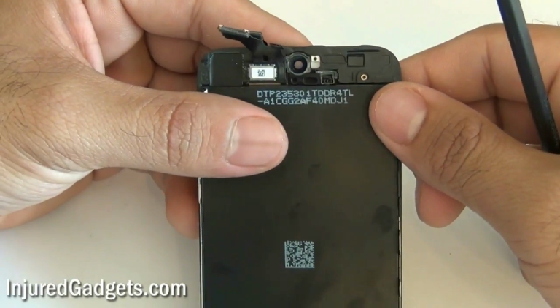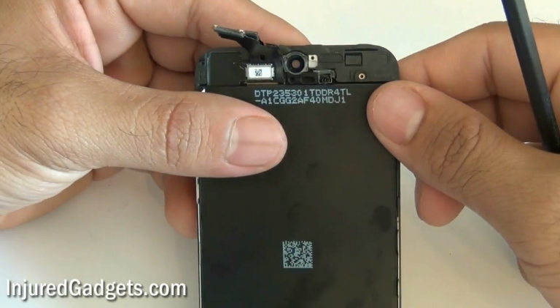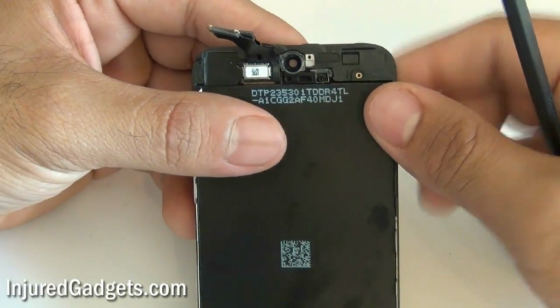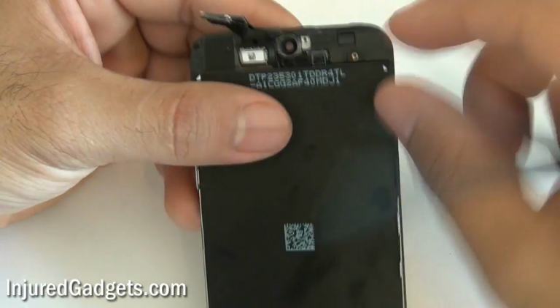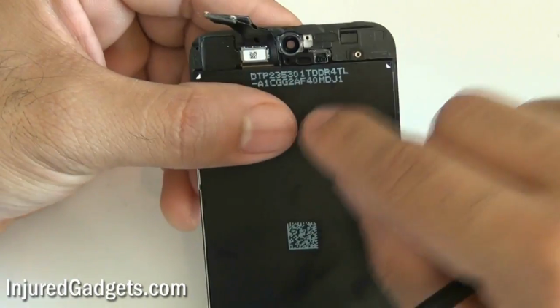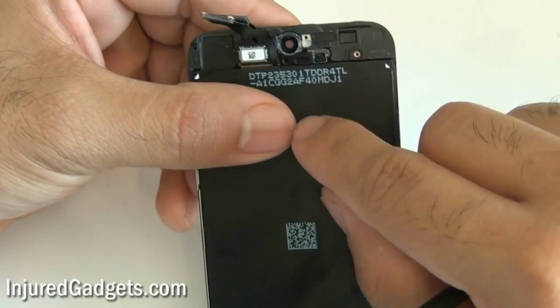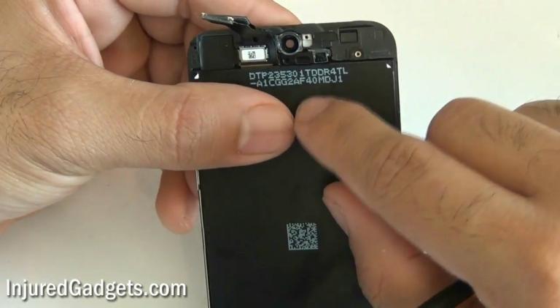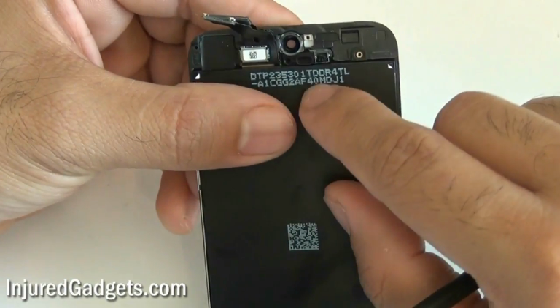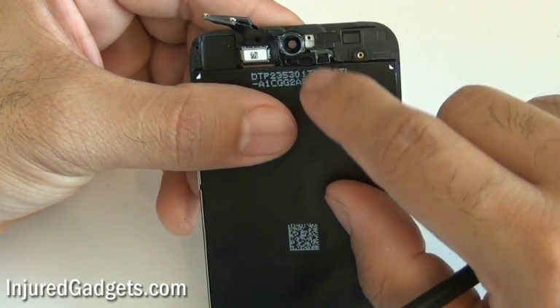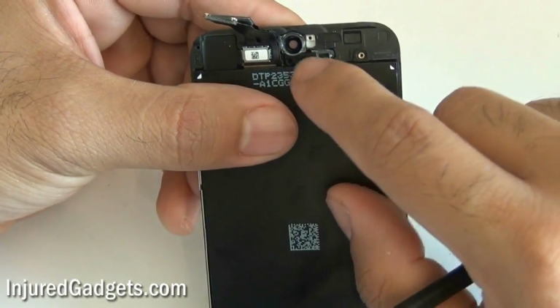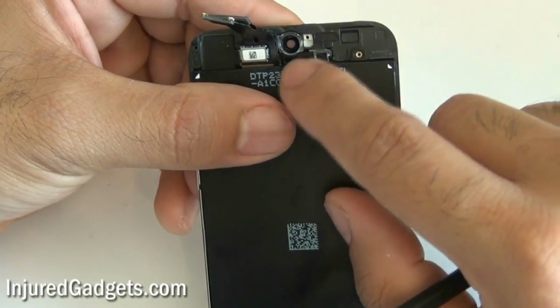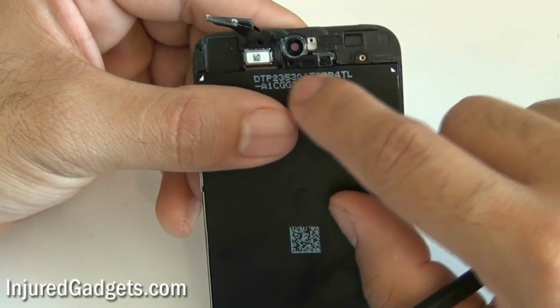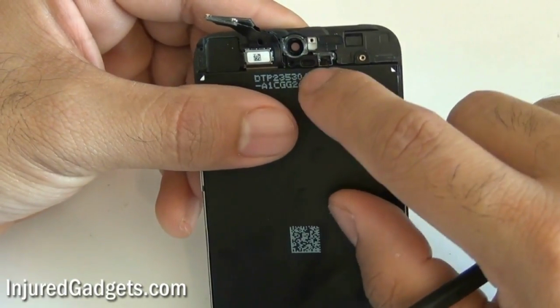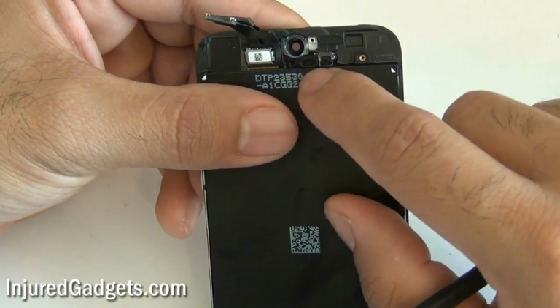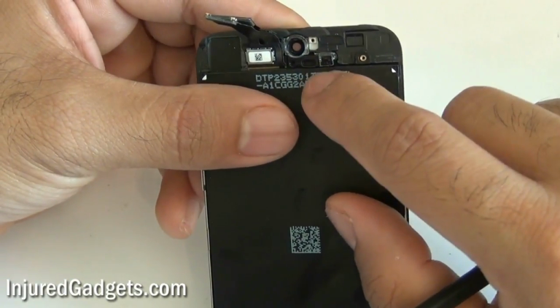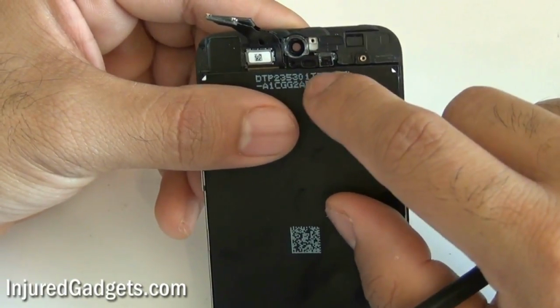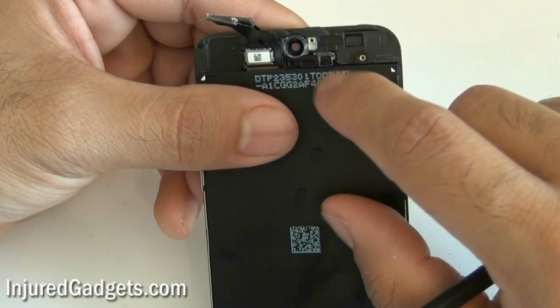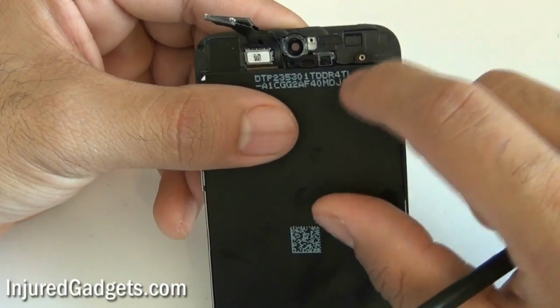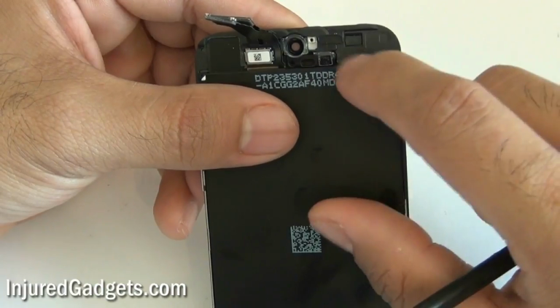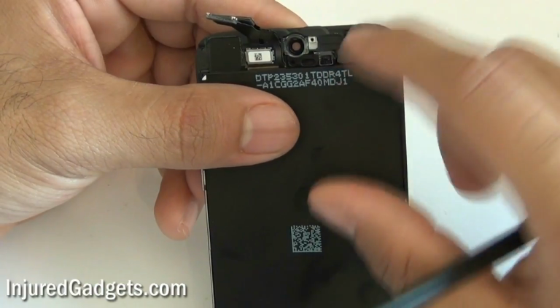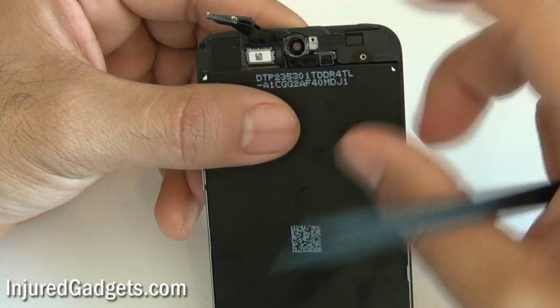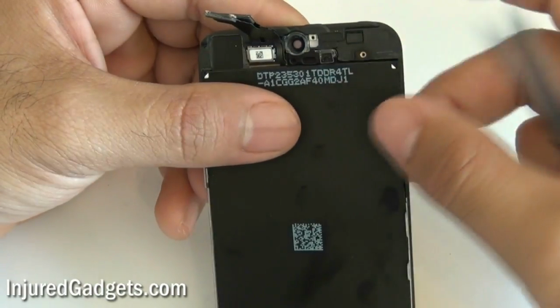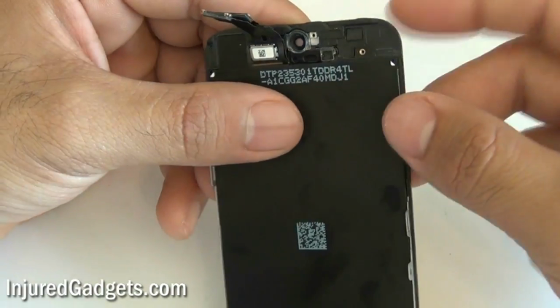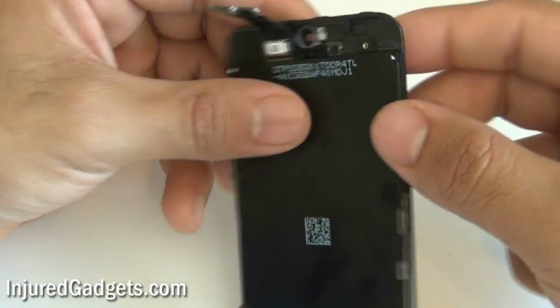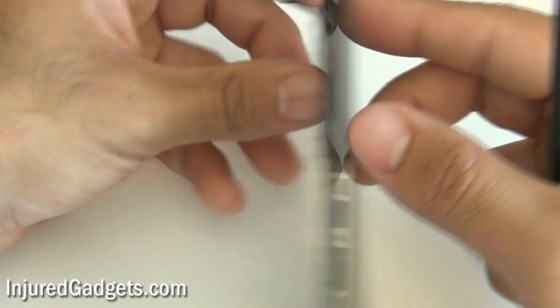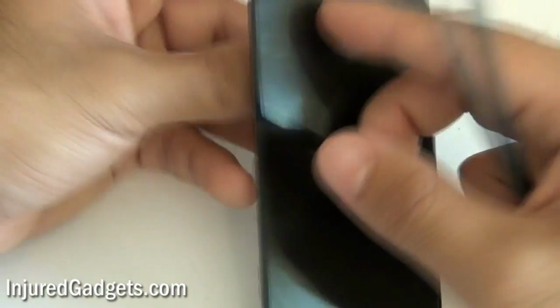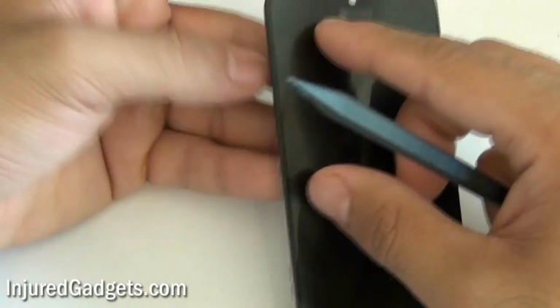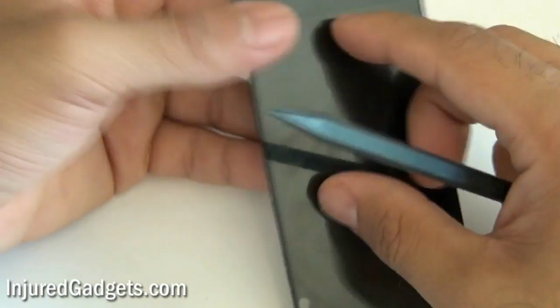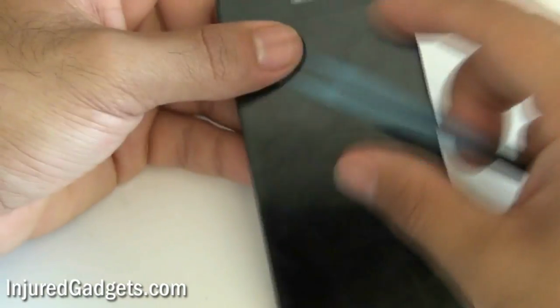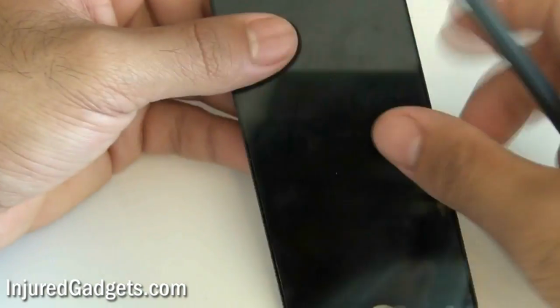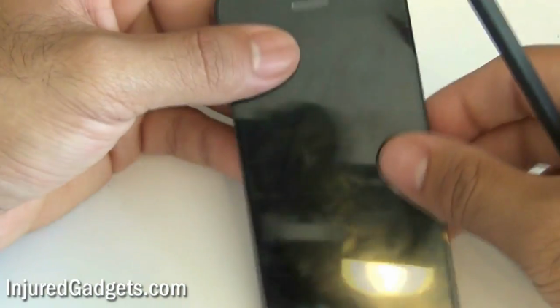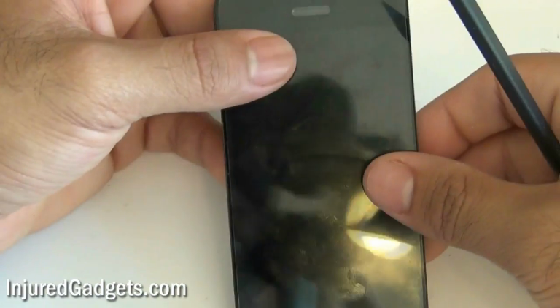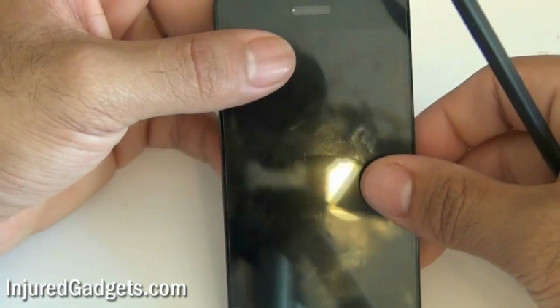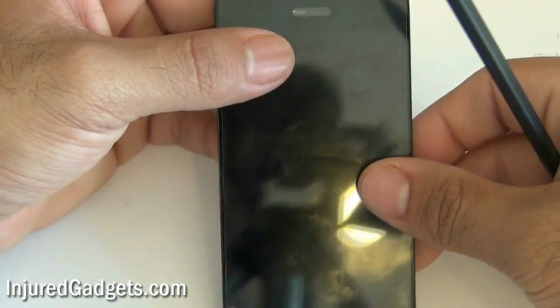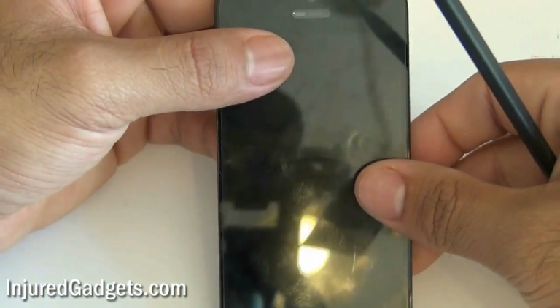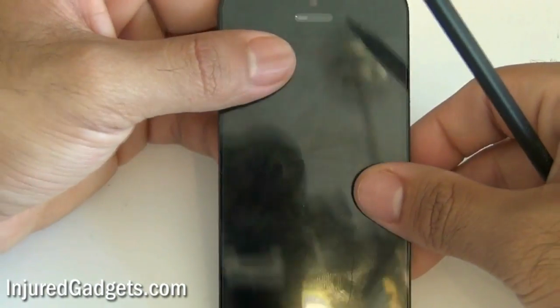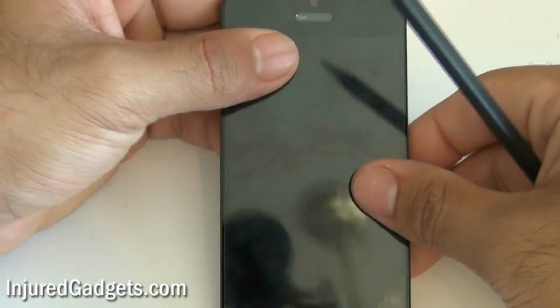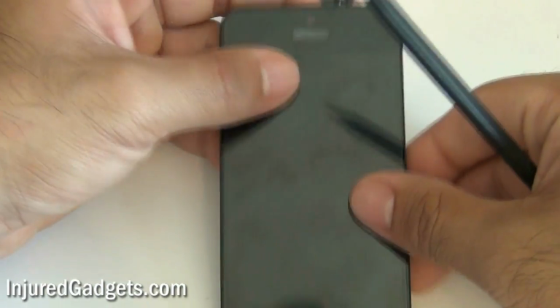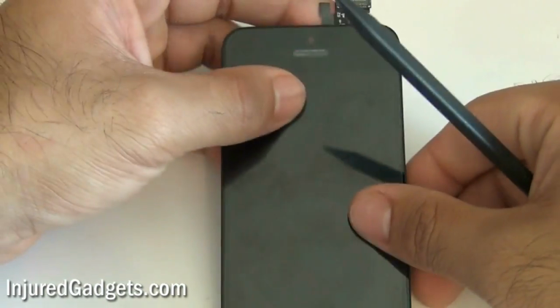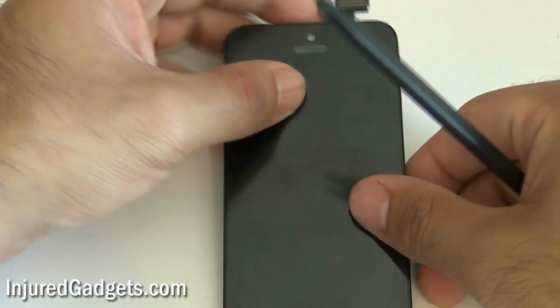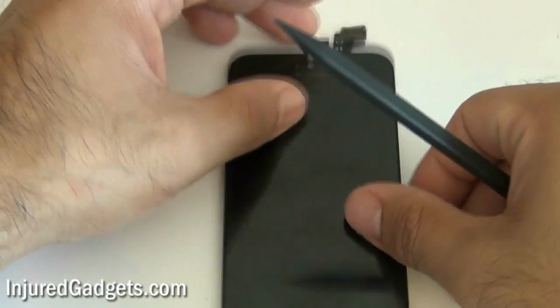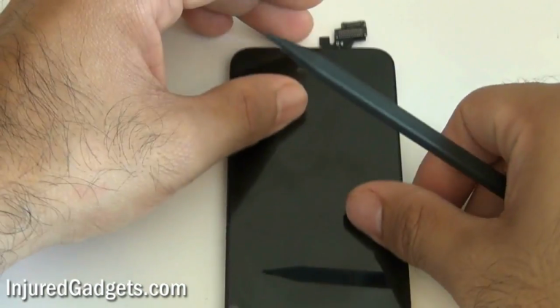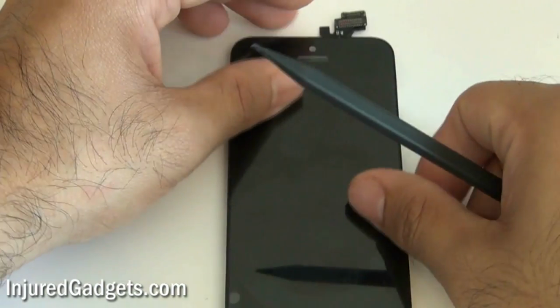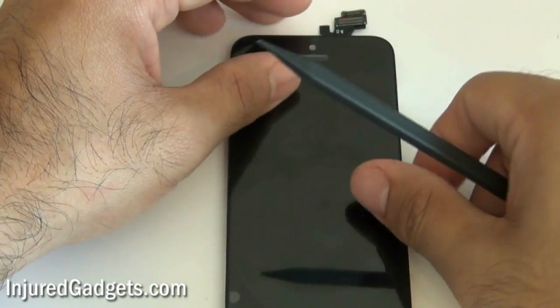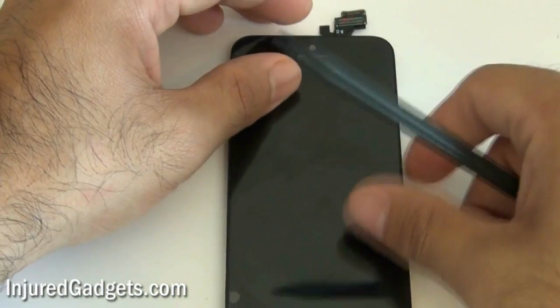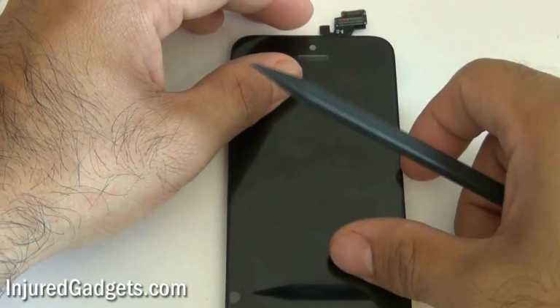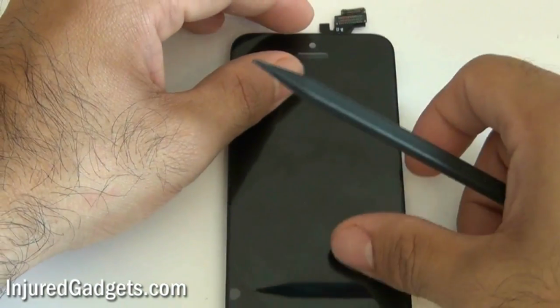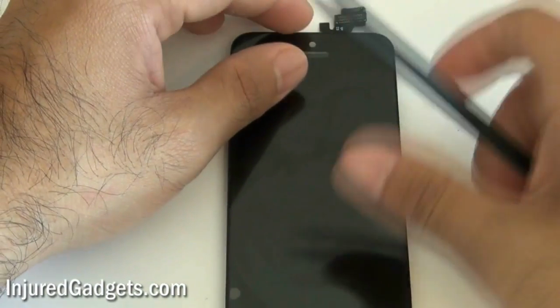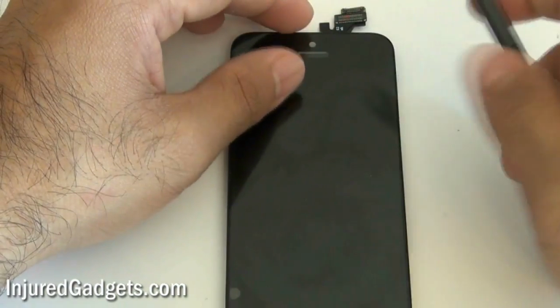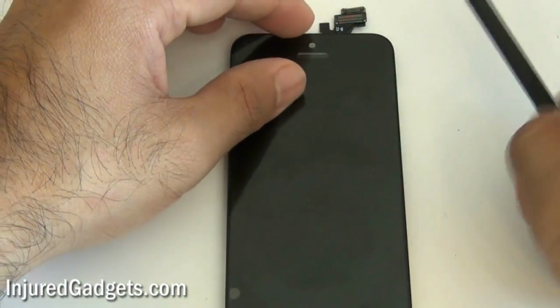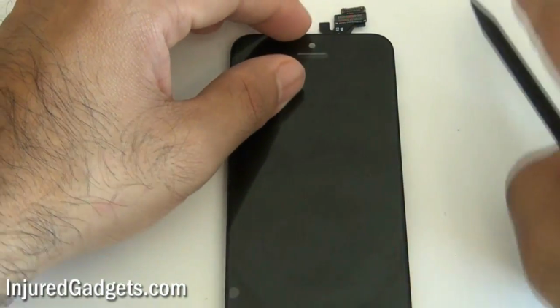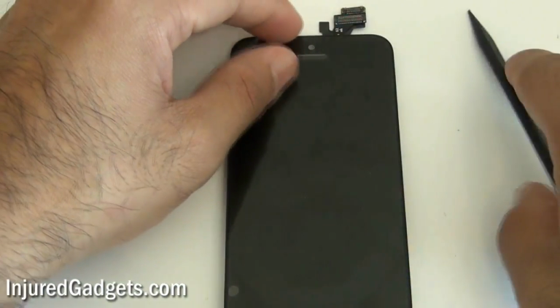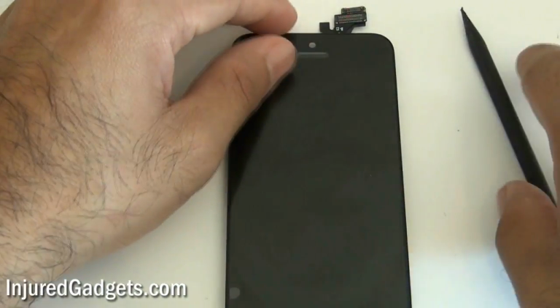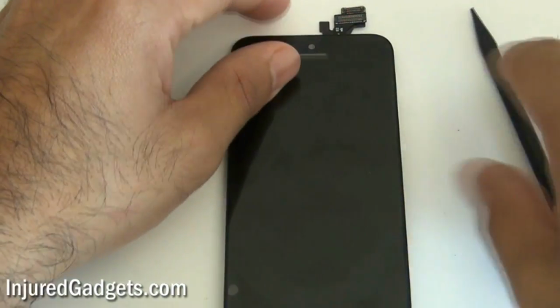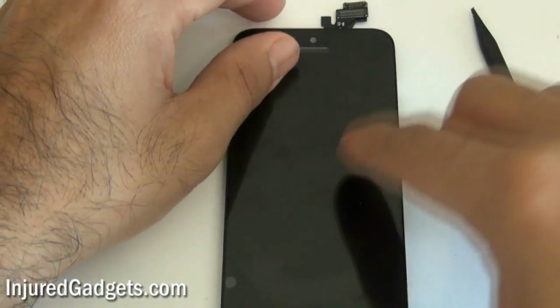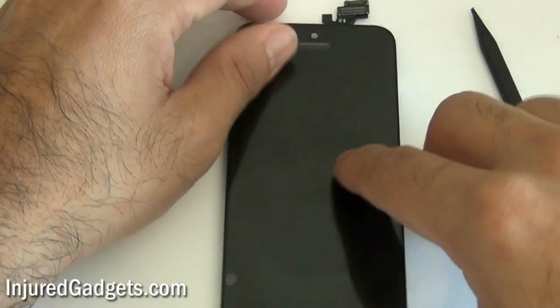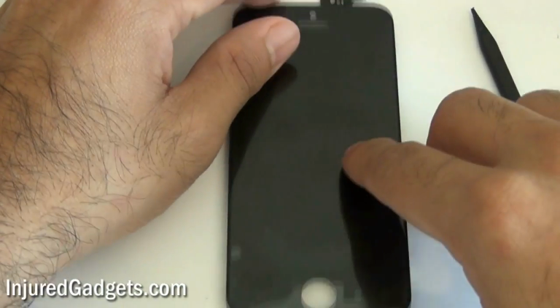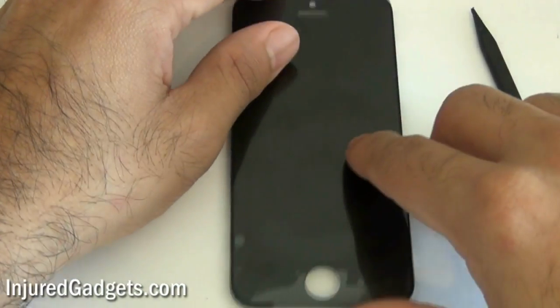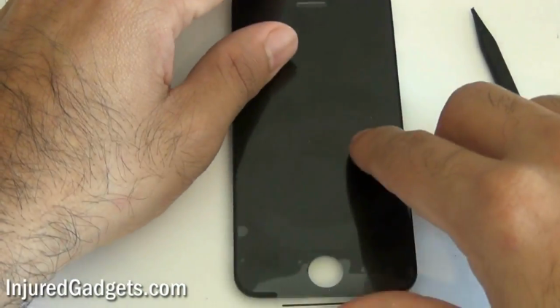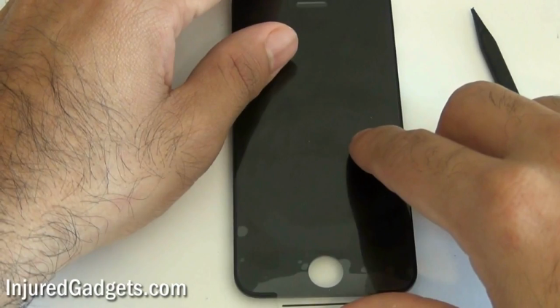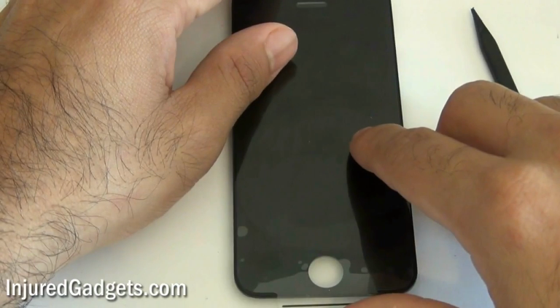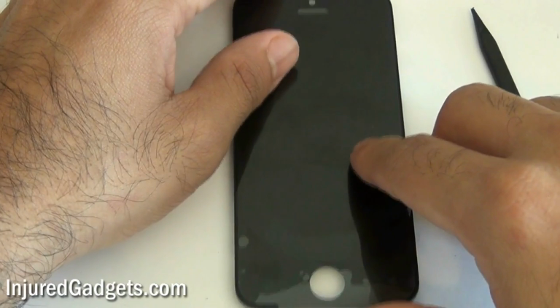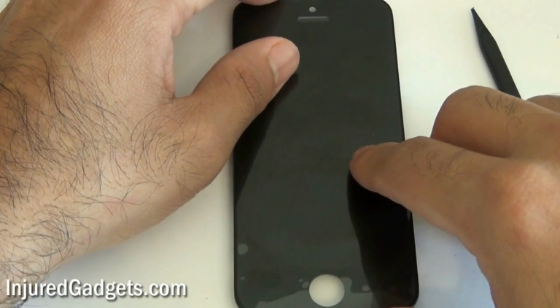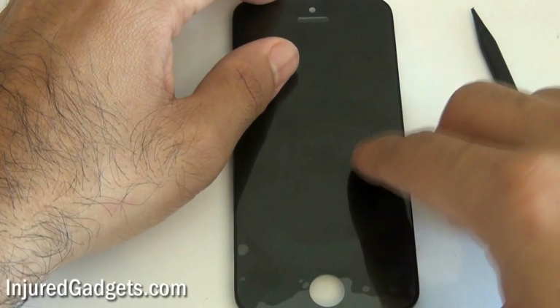That is pretty much the repair. If you want, we are also making a reinstallation guide you can watch. Visit us at injuredgadgets.com.